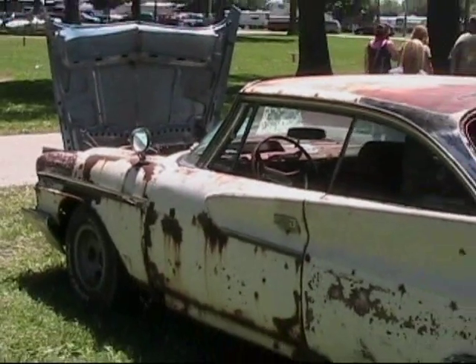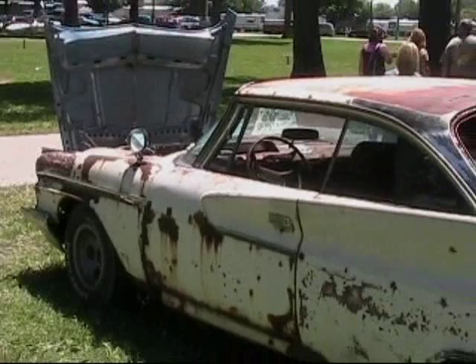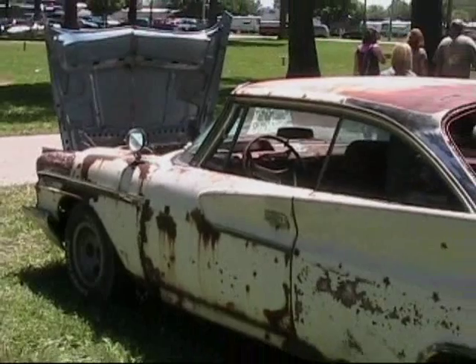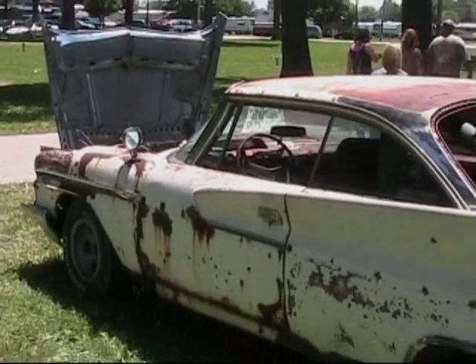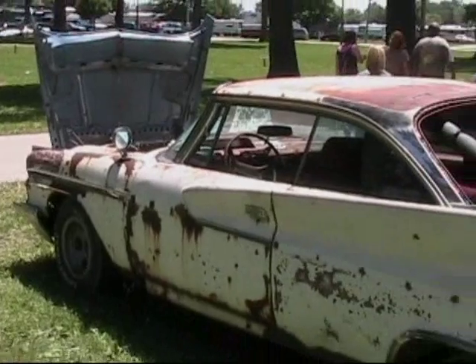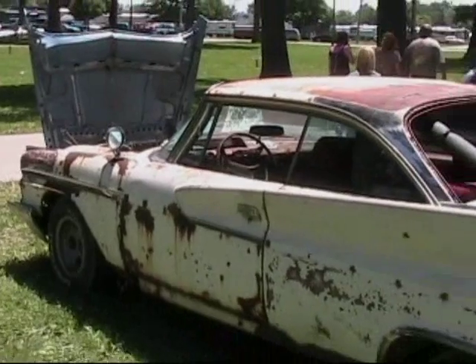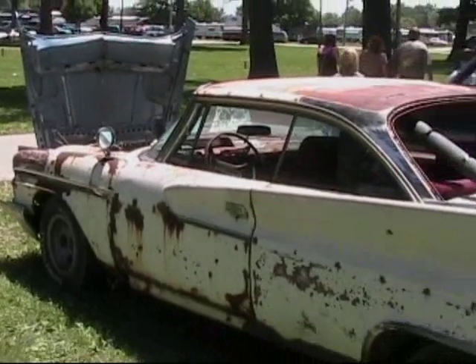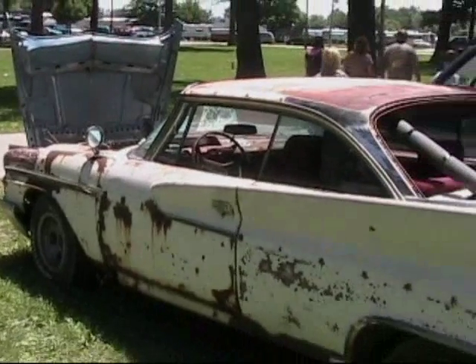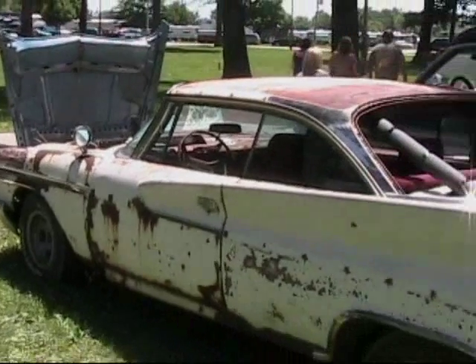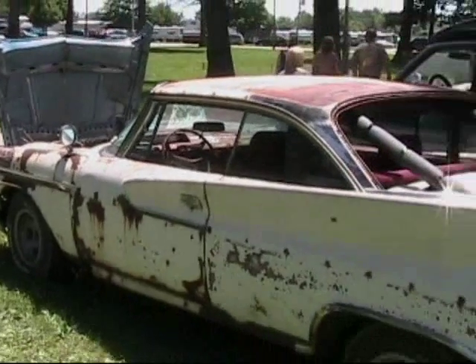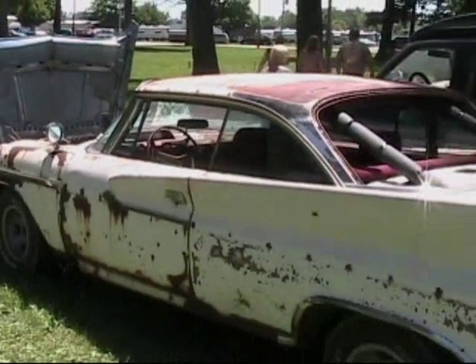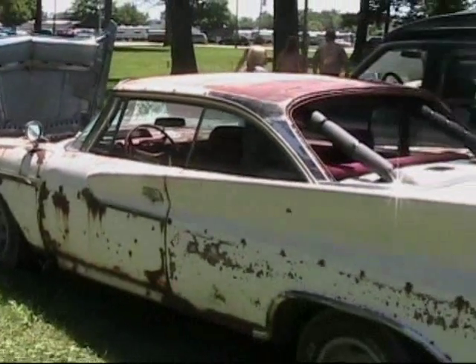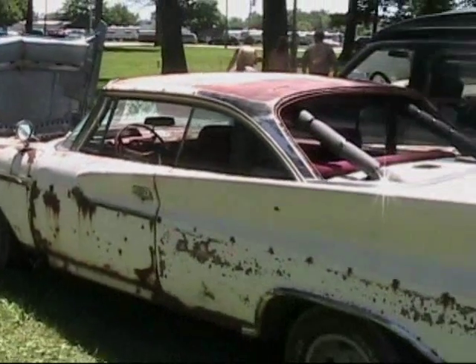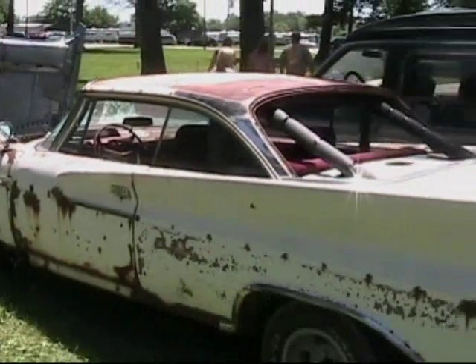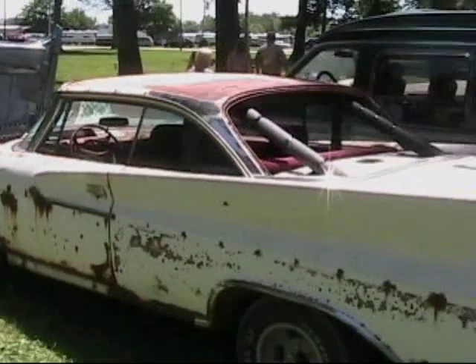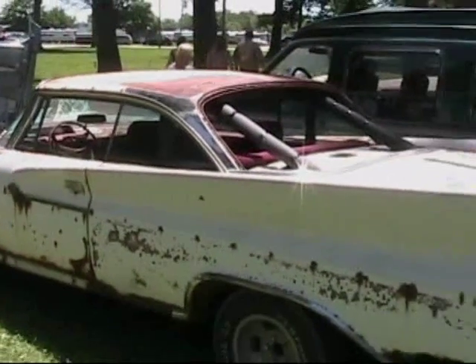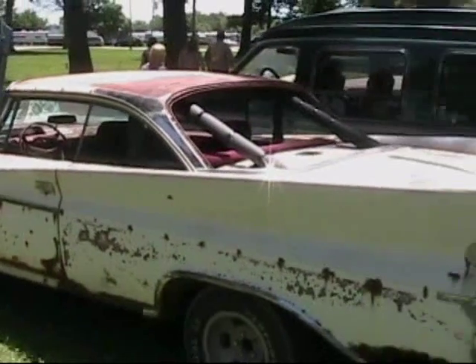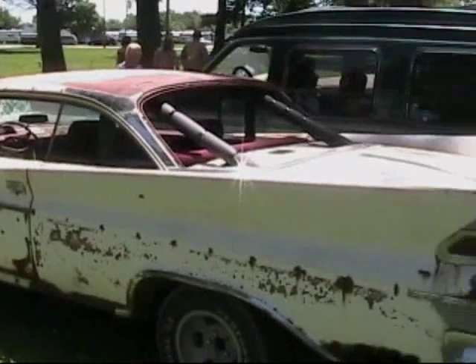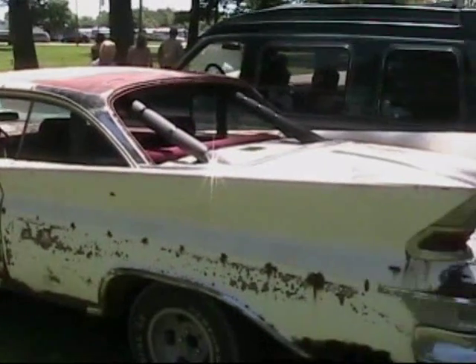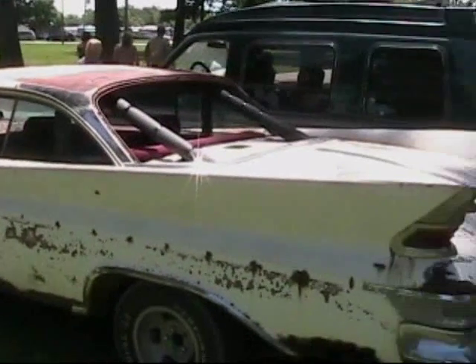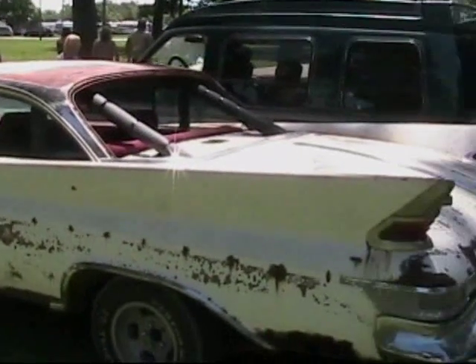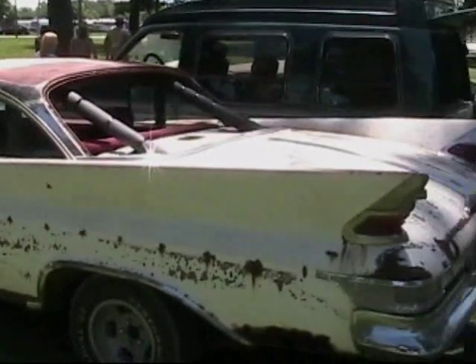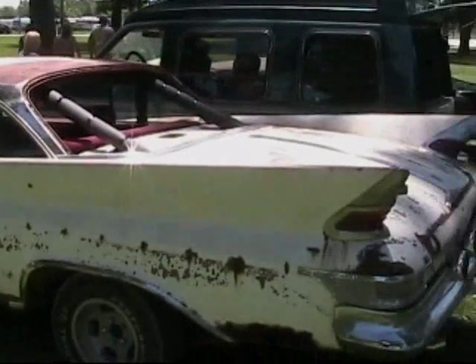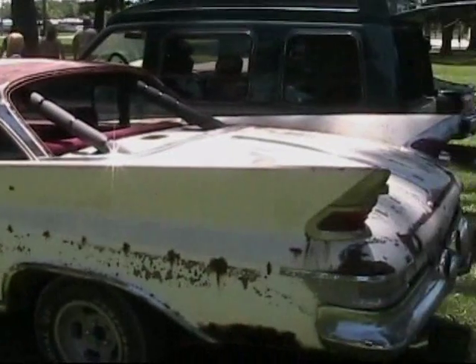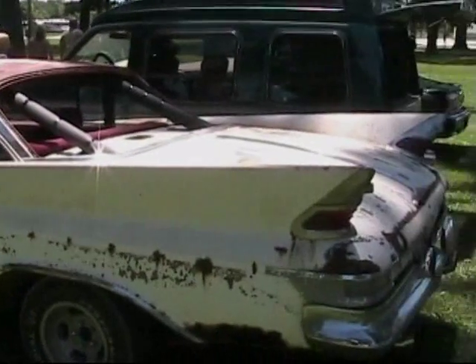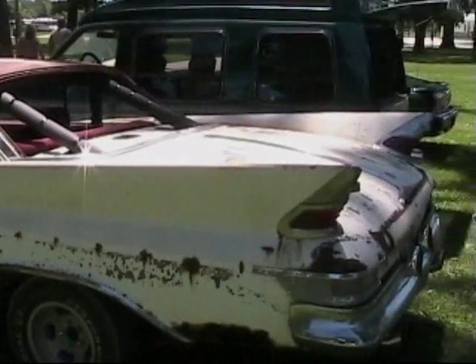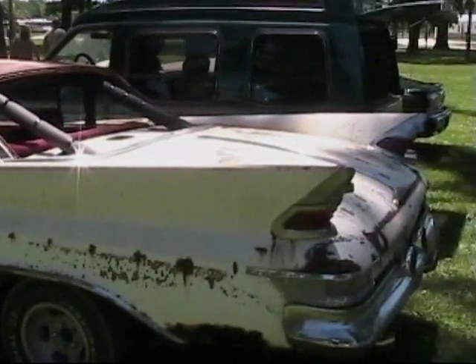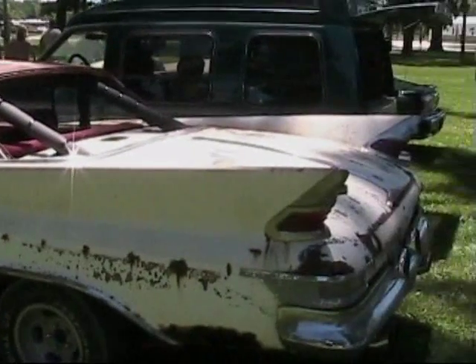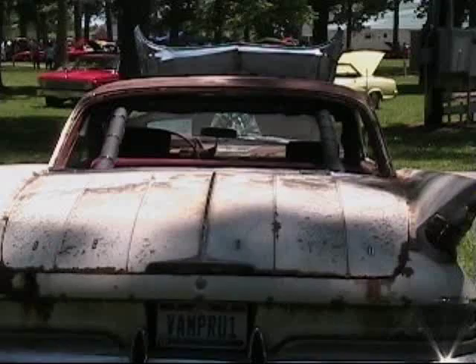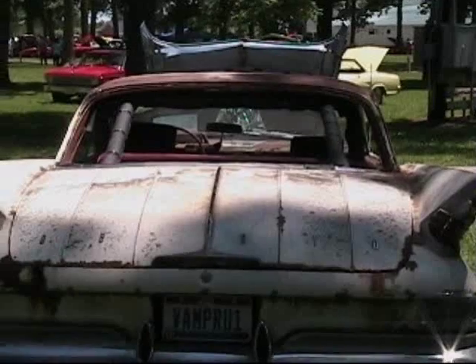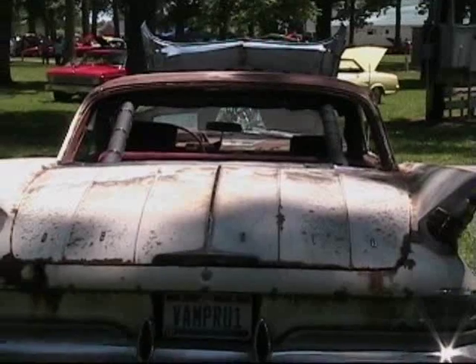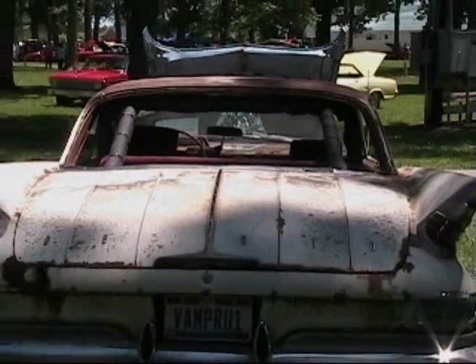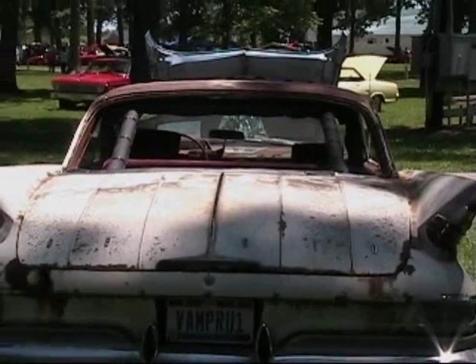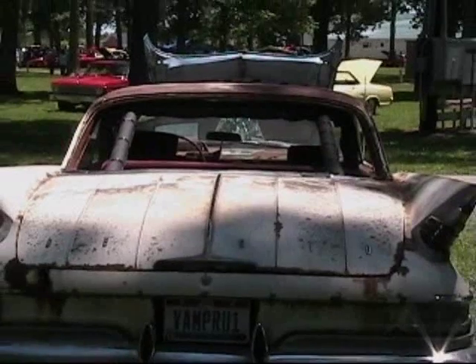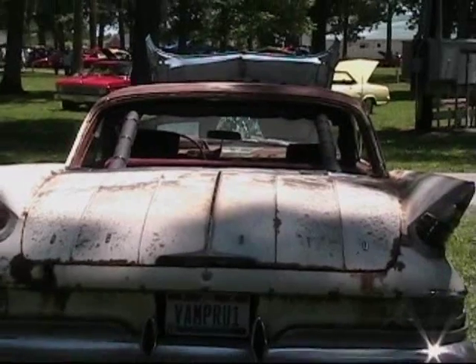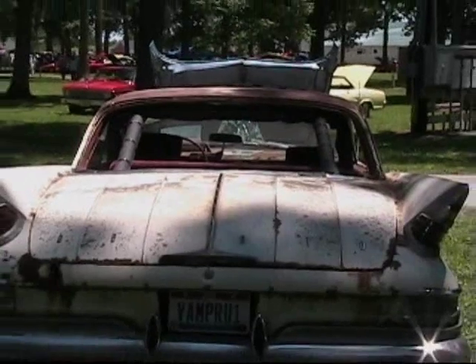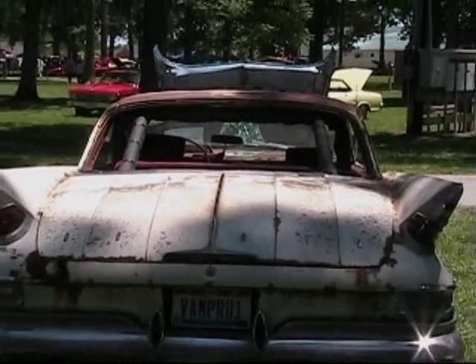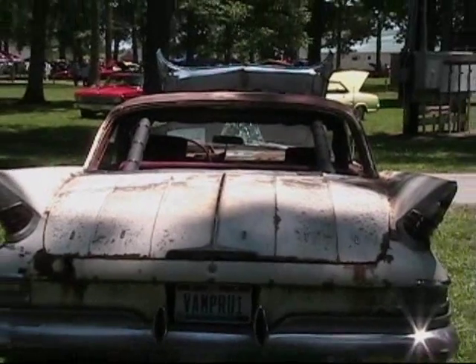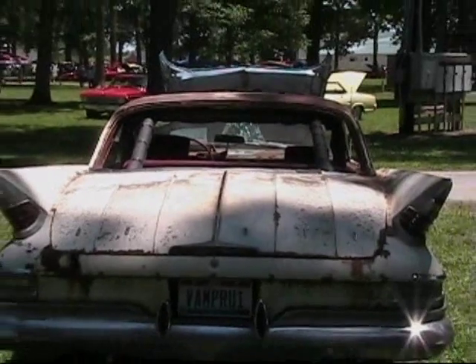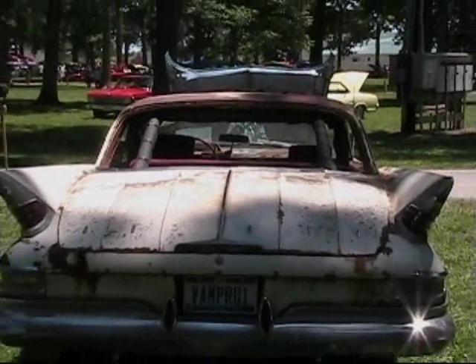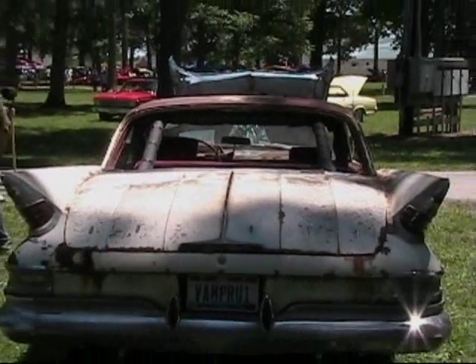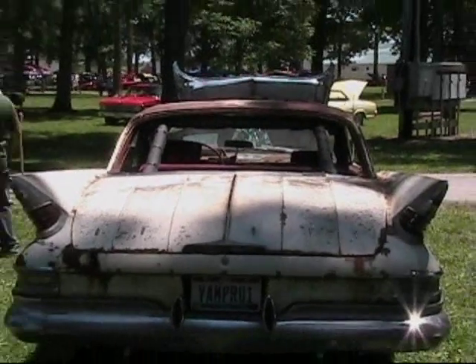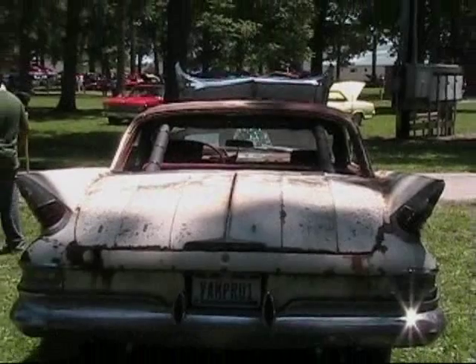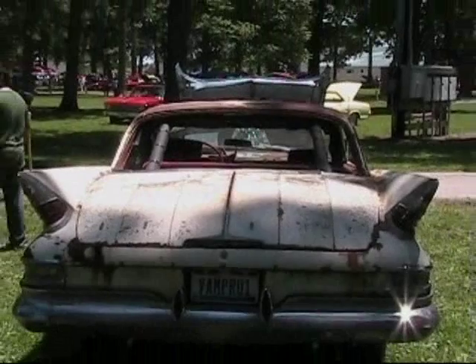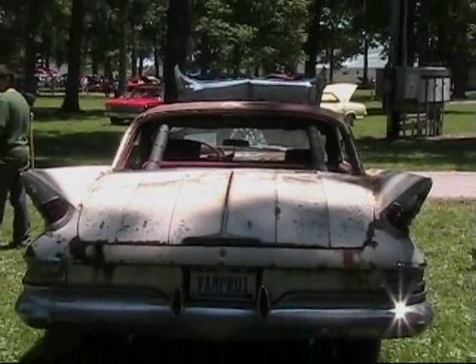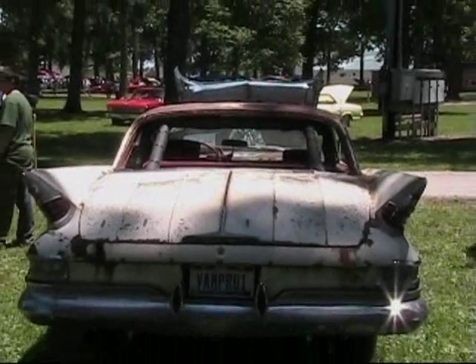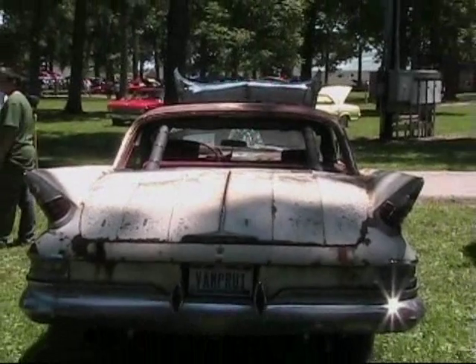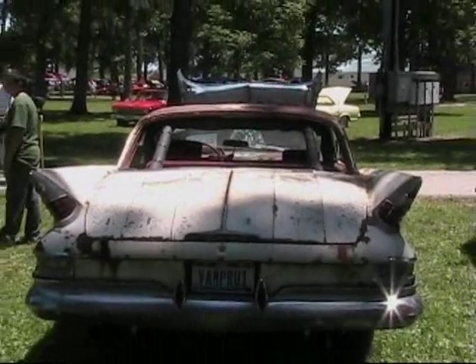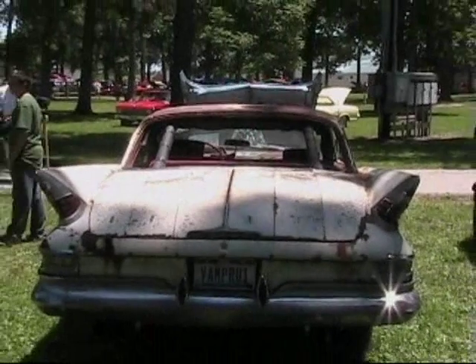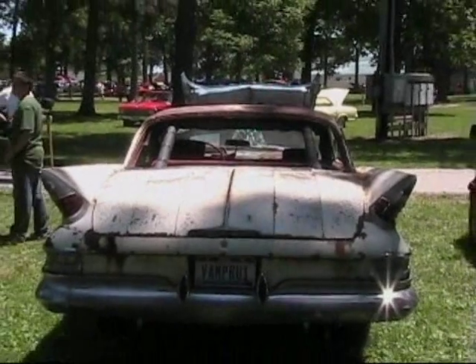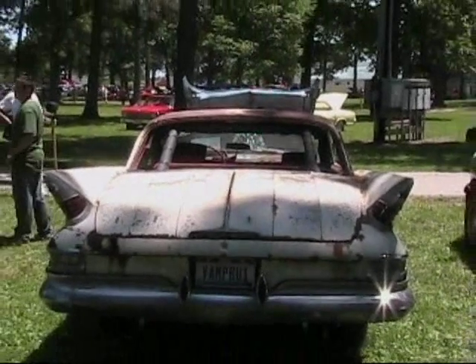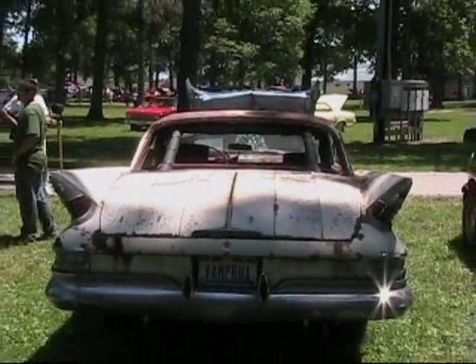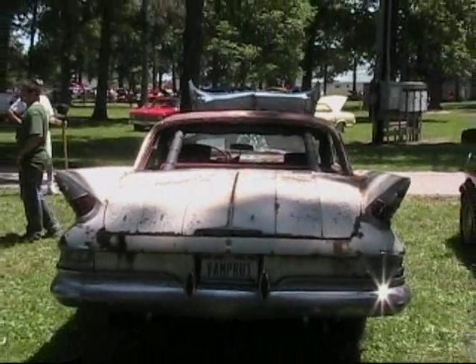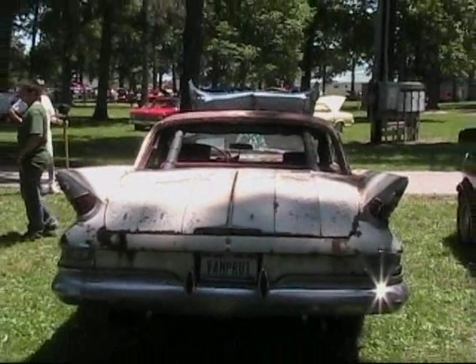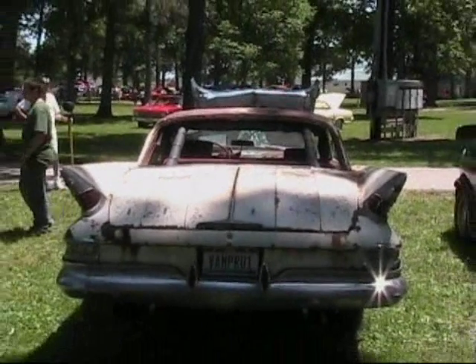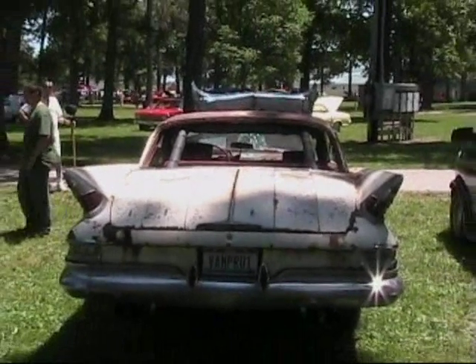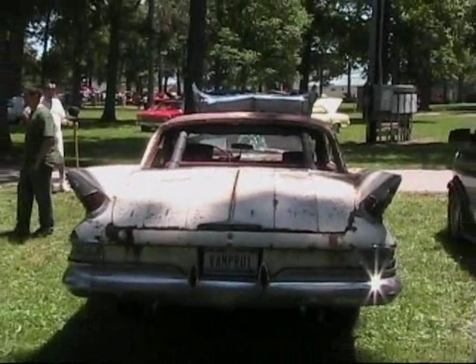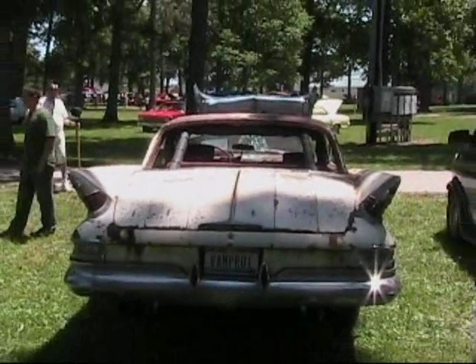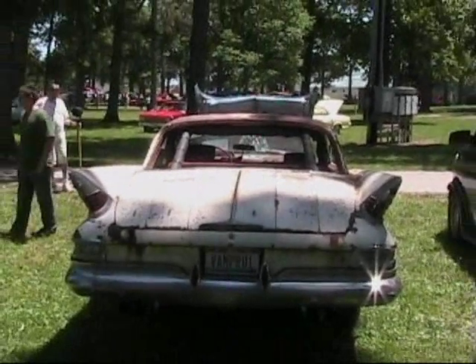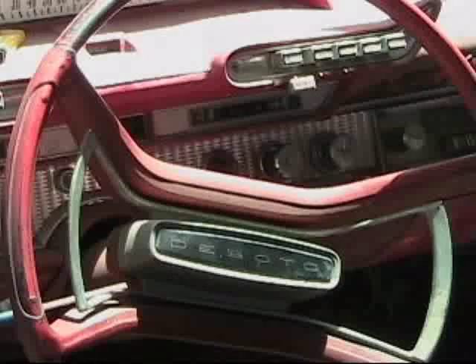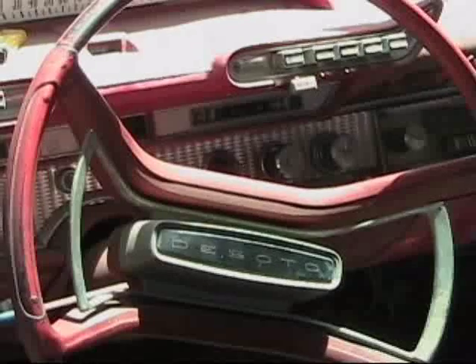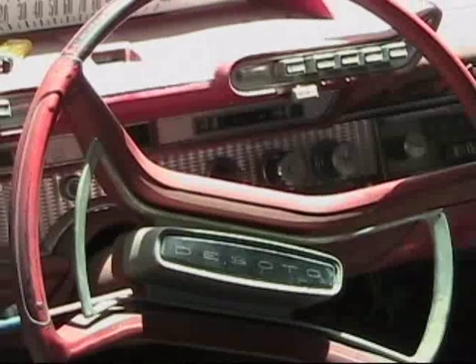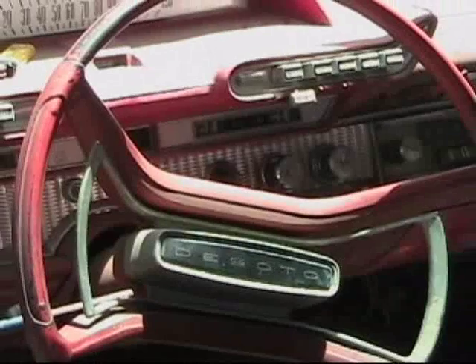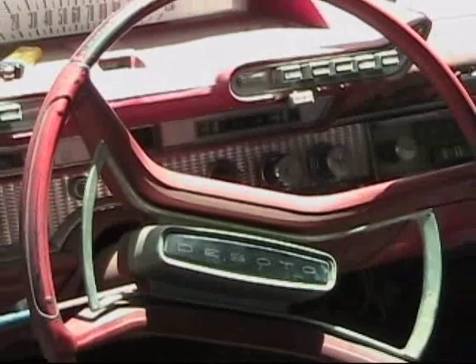It was parked during the gas crisis and never came back out. So you pulled it out of the mud? Pulled it out of the mud.